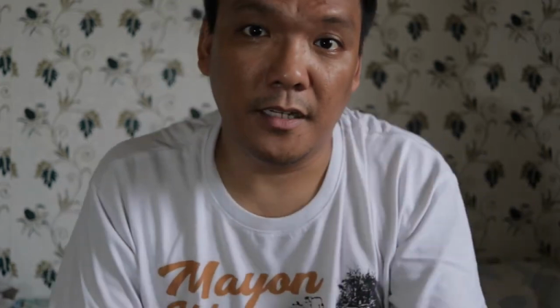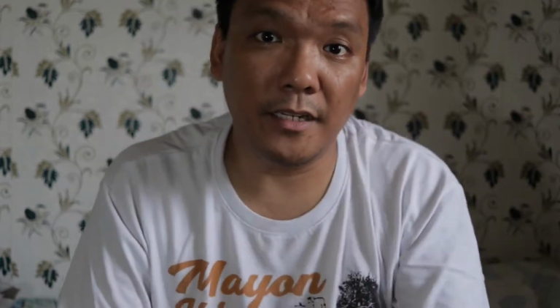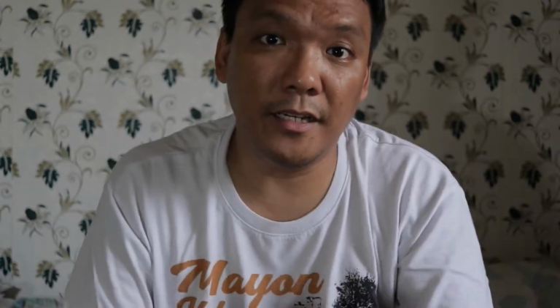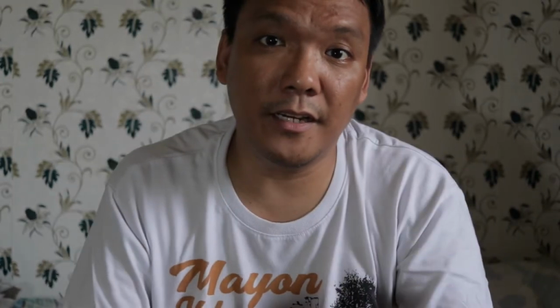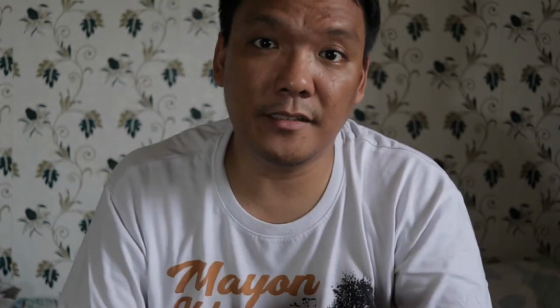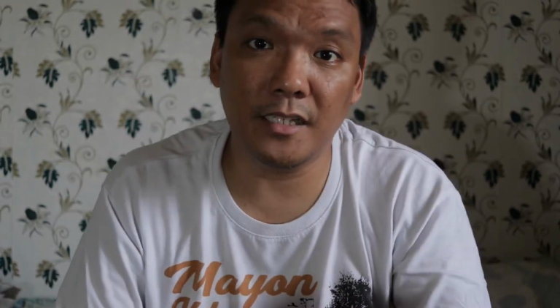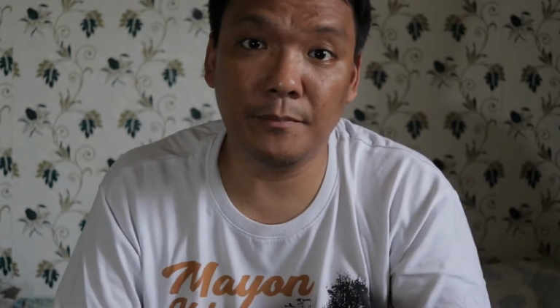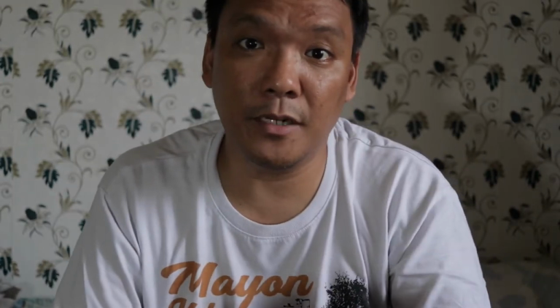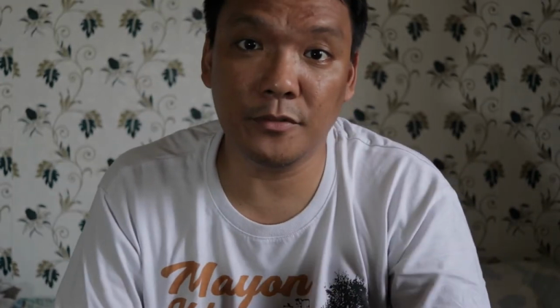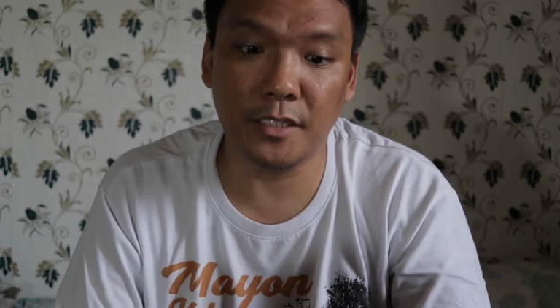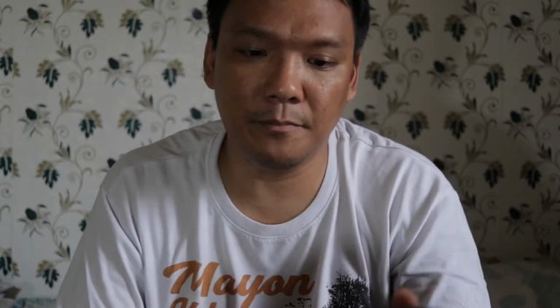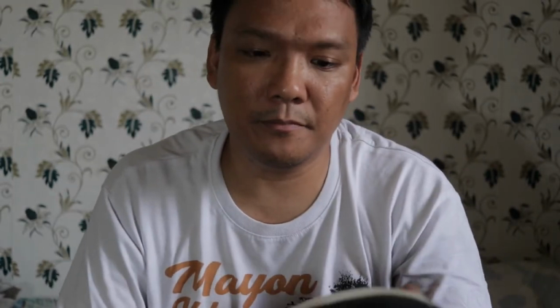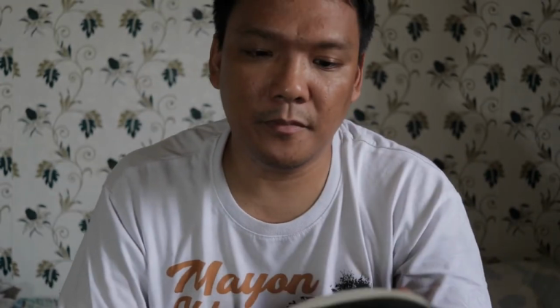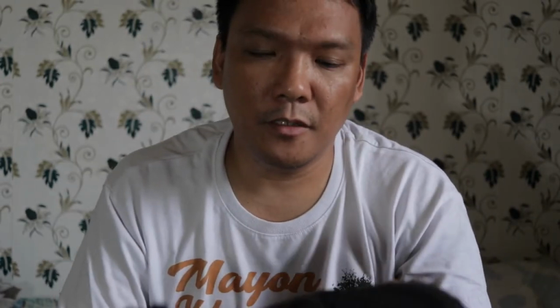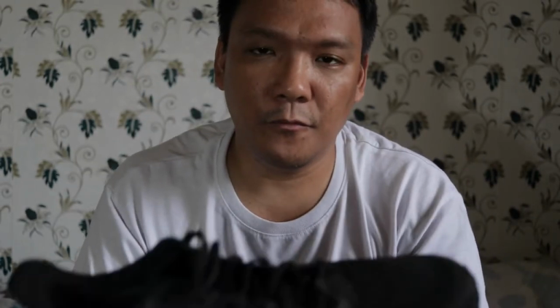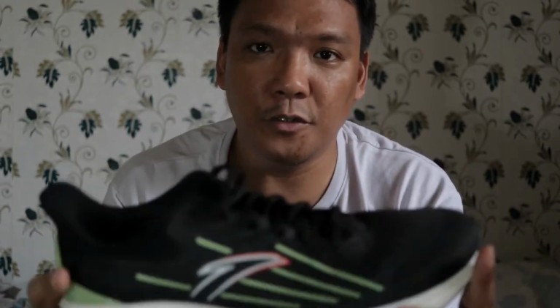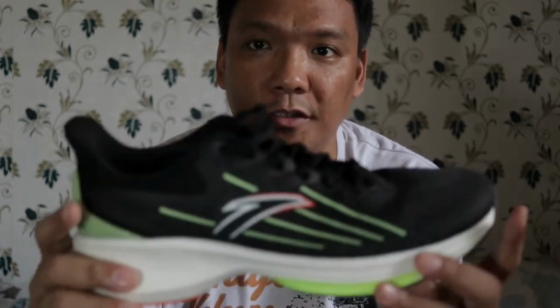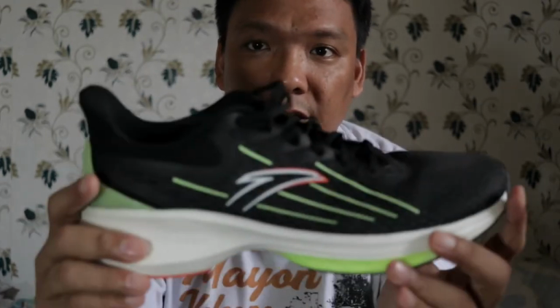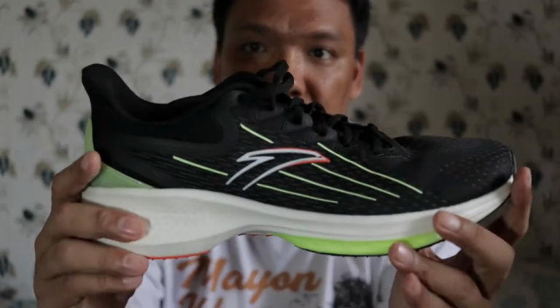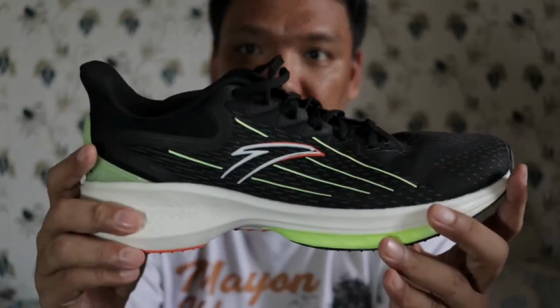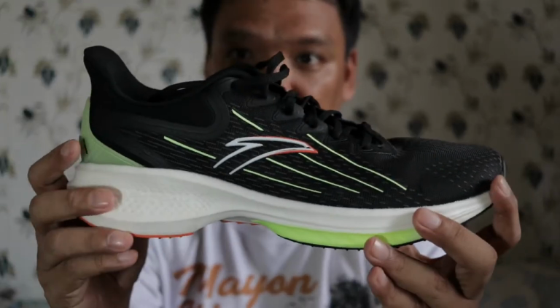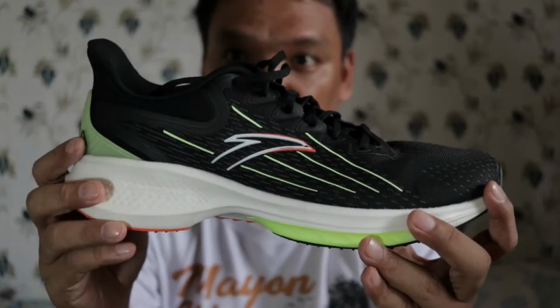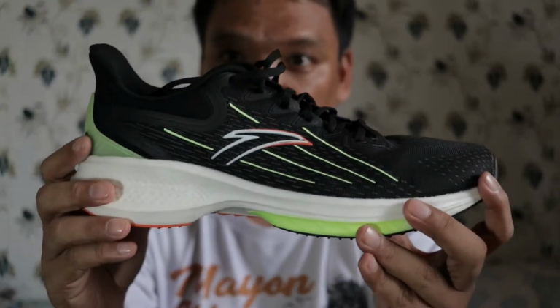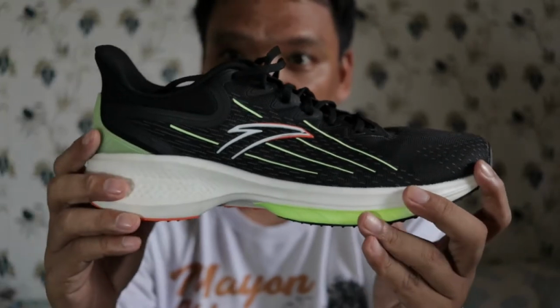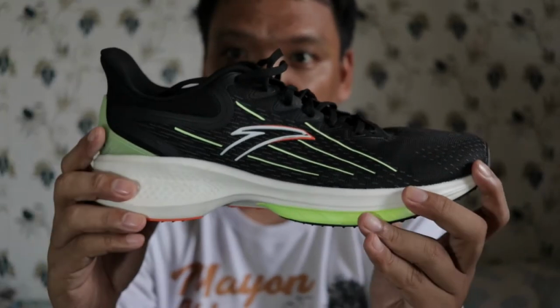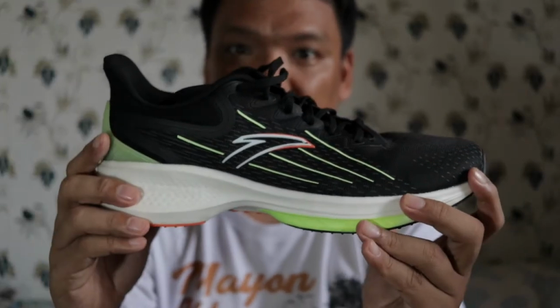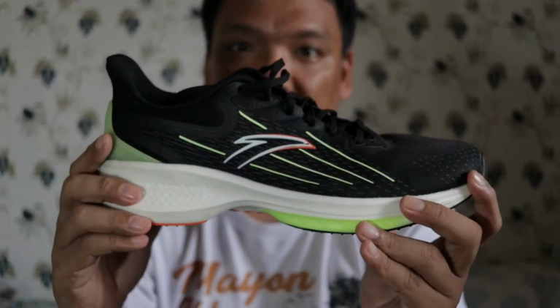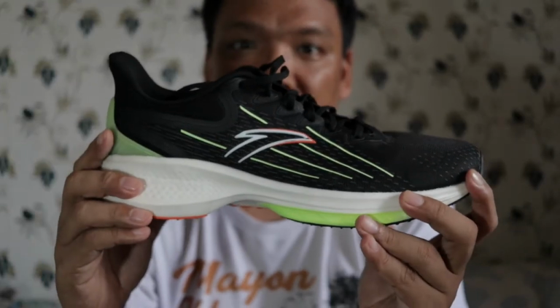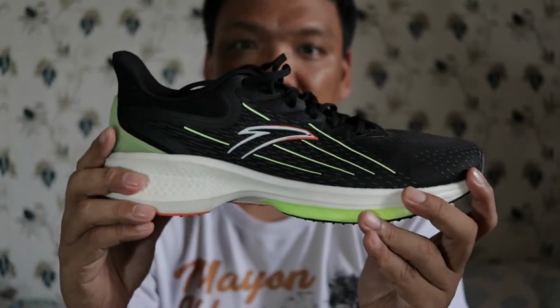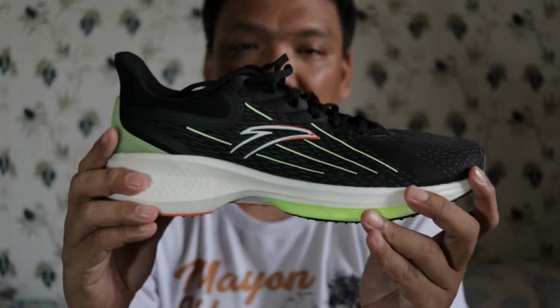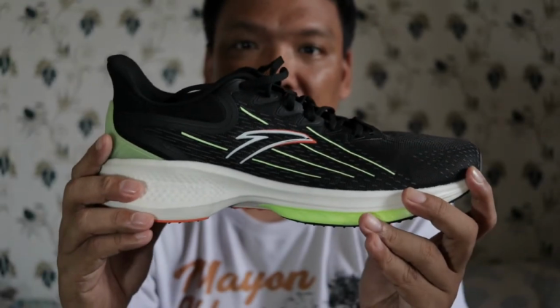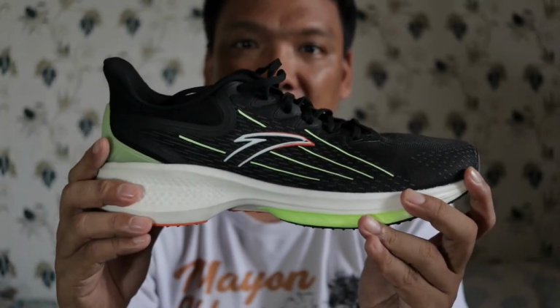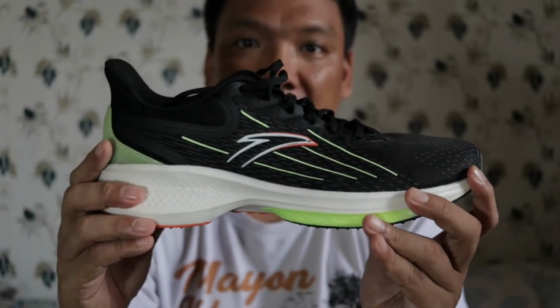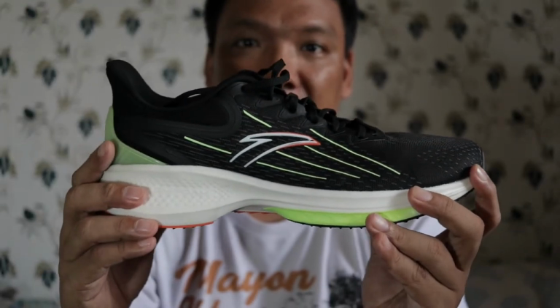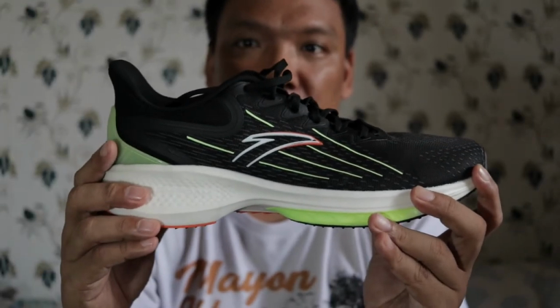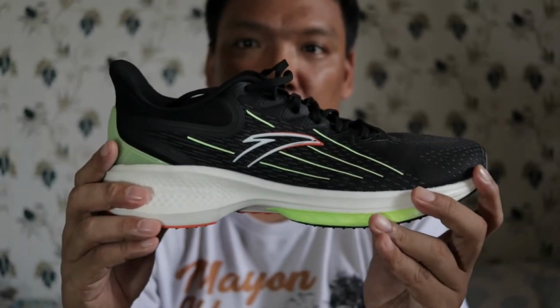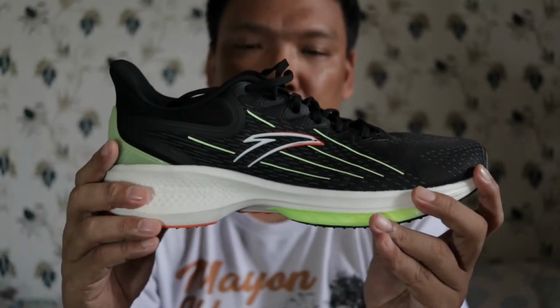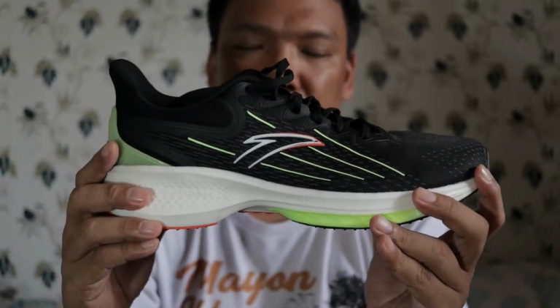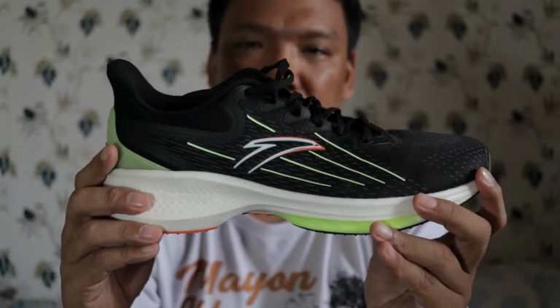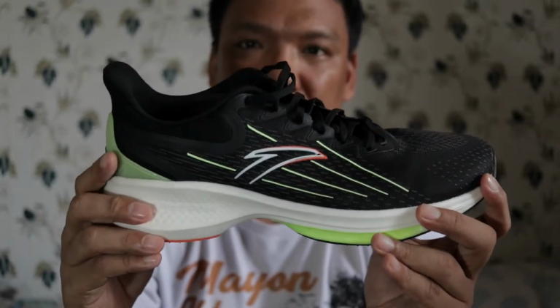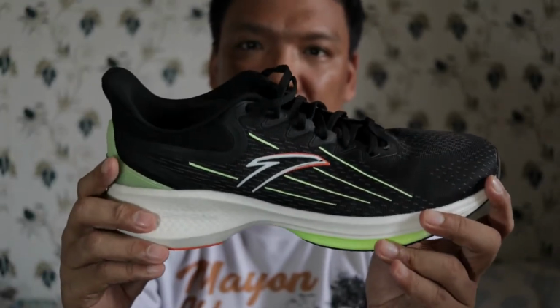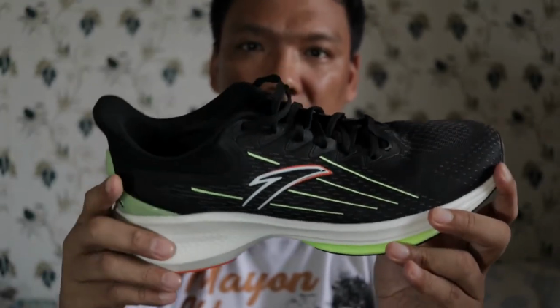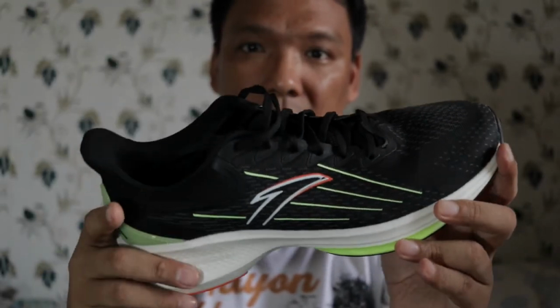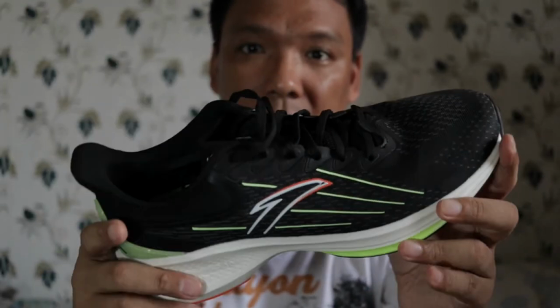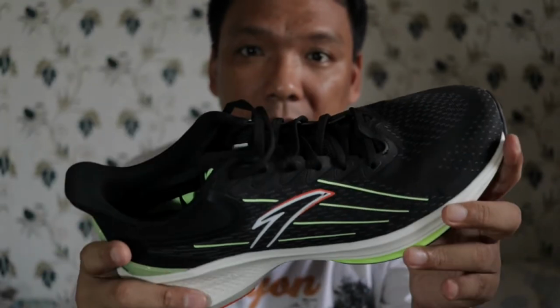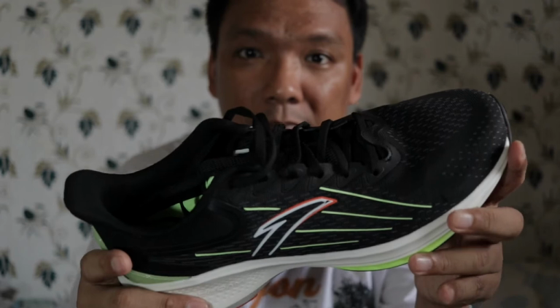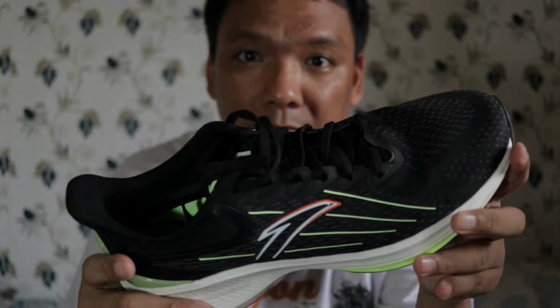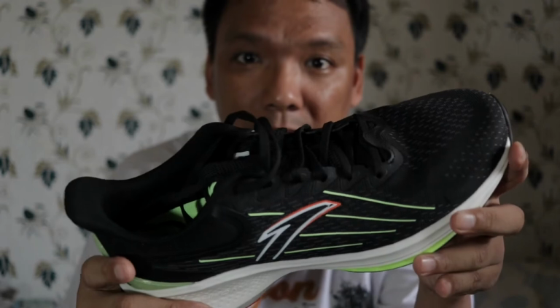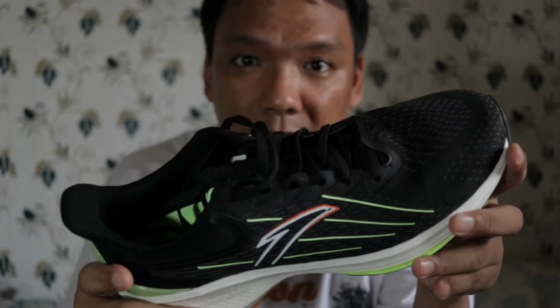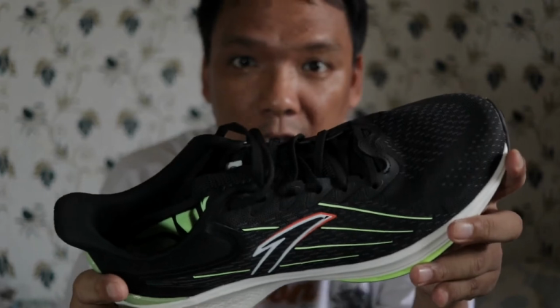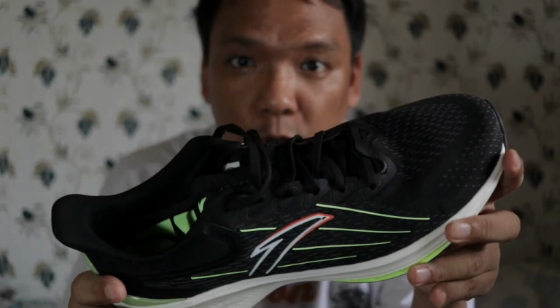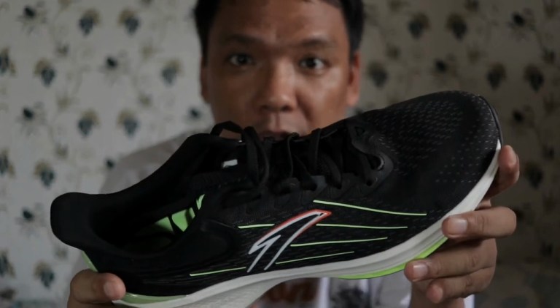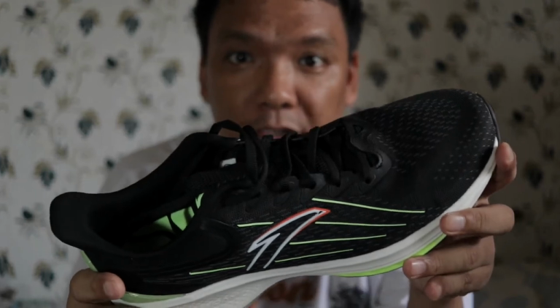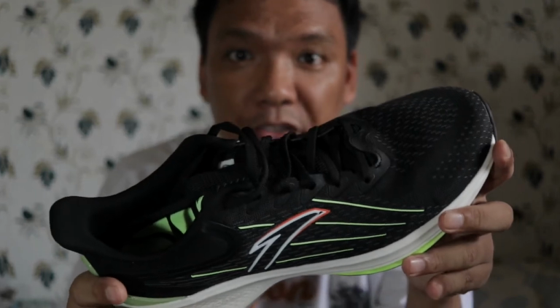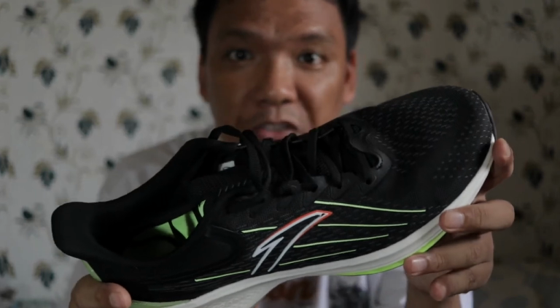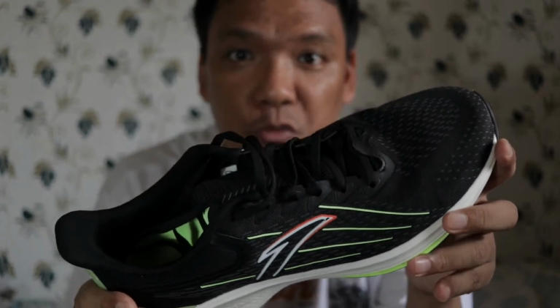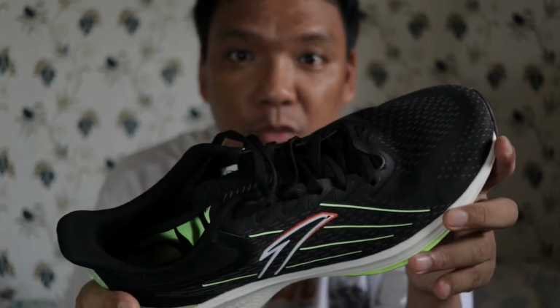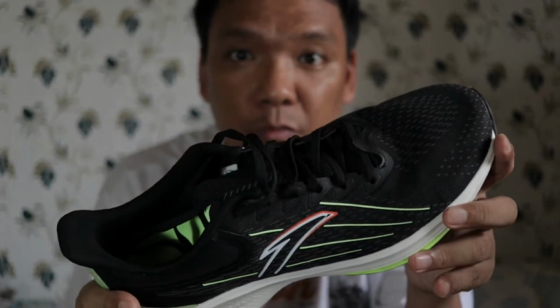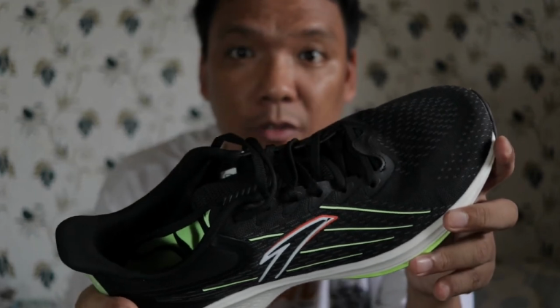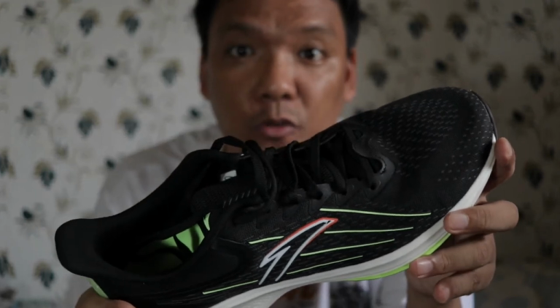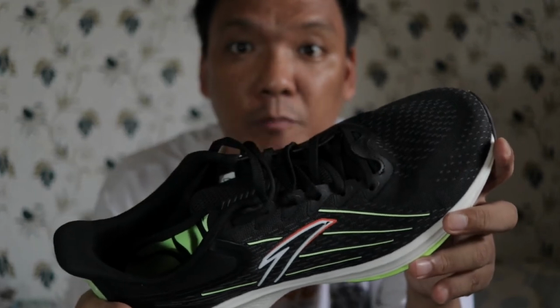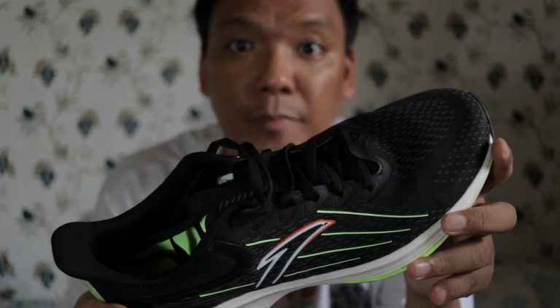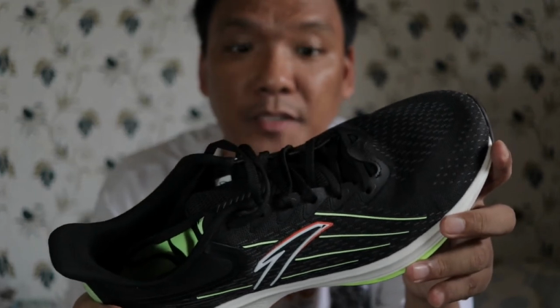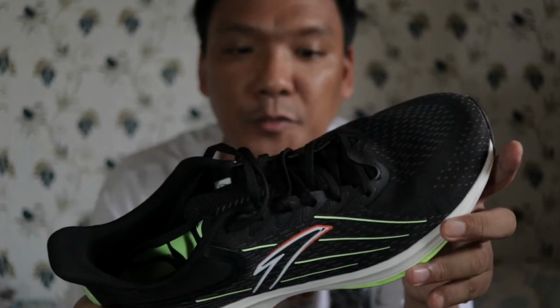Hi guys, I'm Pao Zap. For today, it will be the Anta Antelope. Again, I acquired this shoe with my own peso.